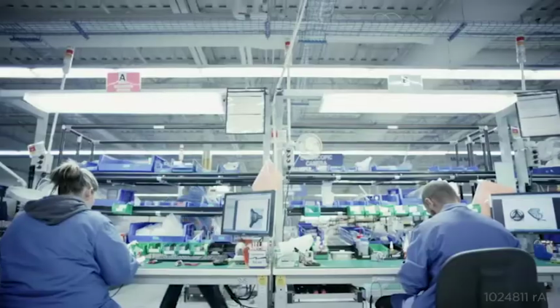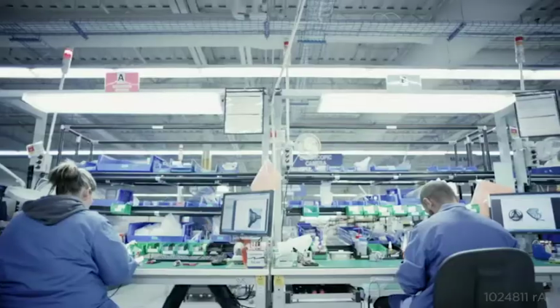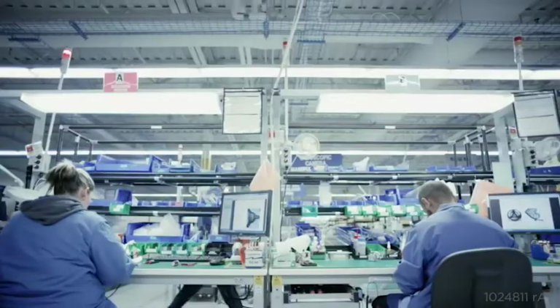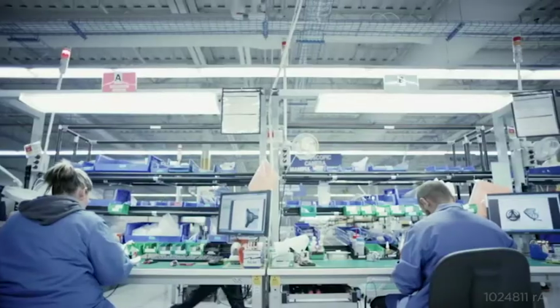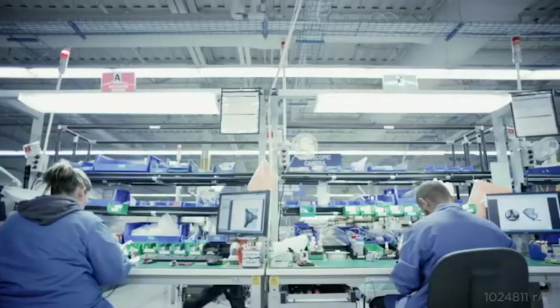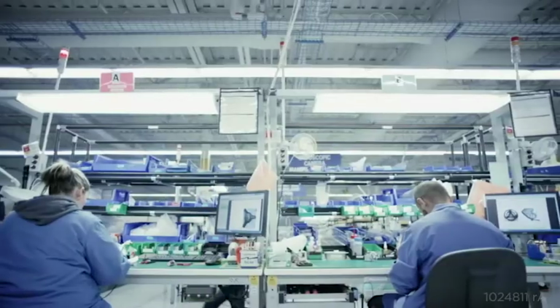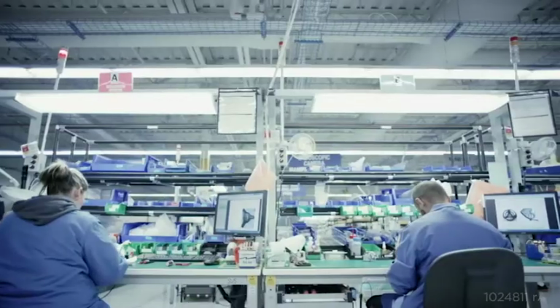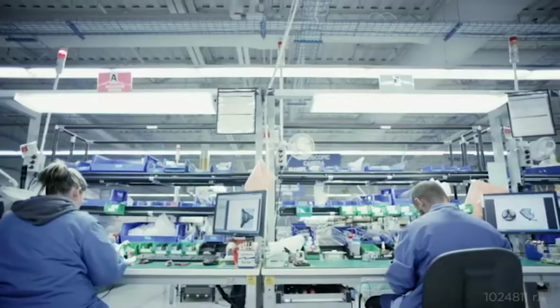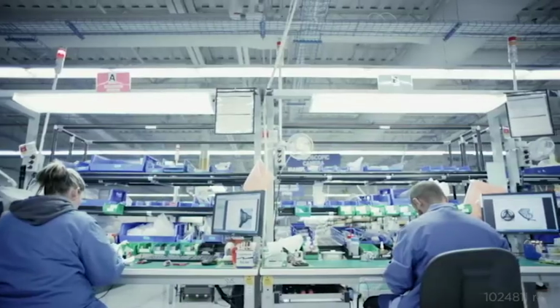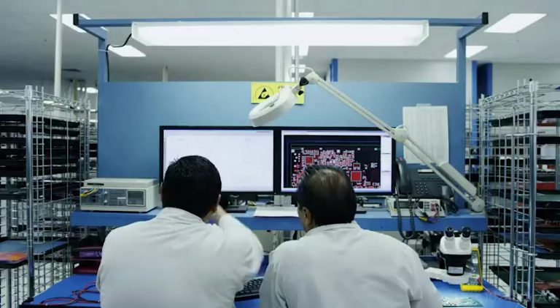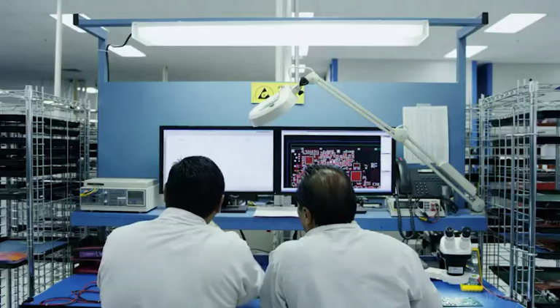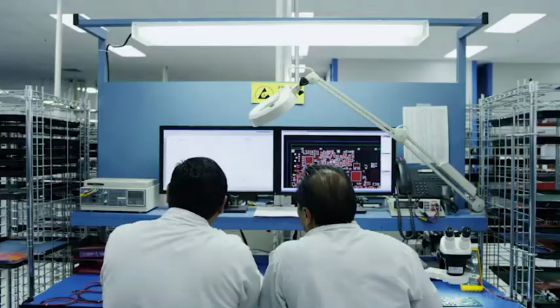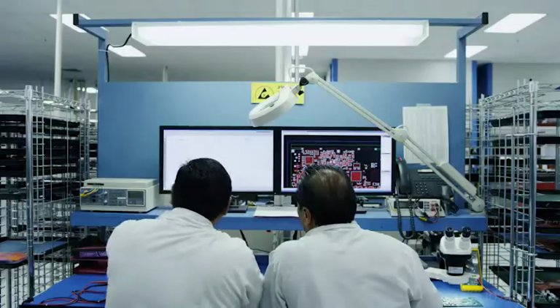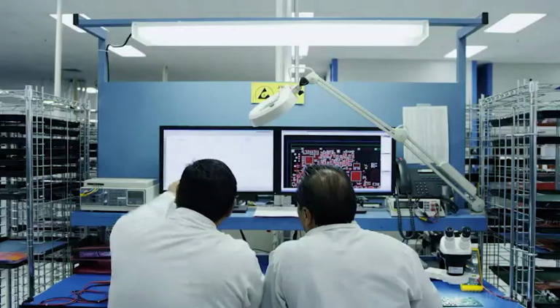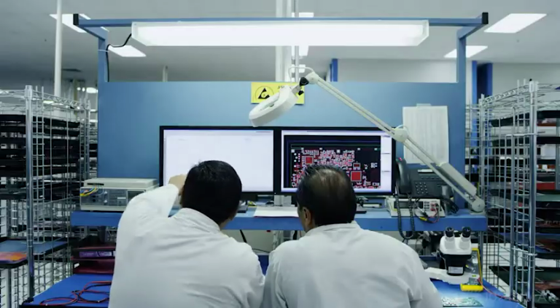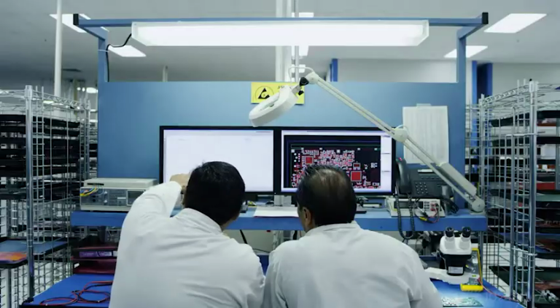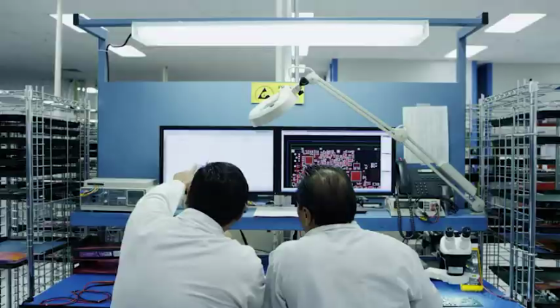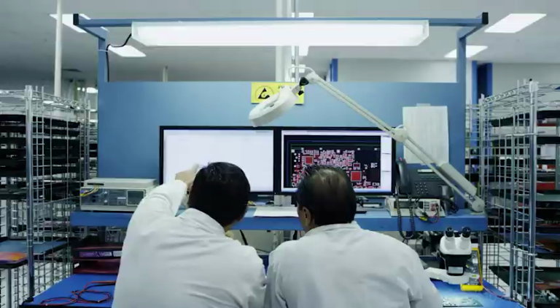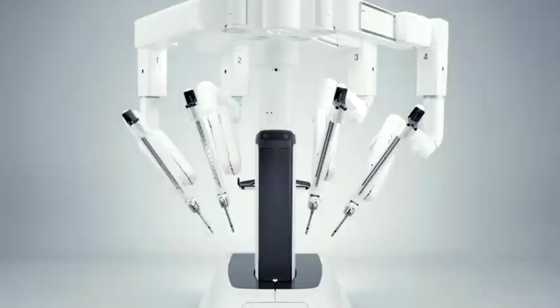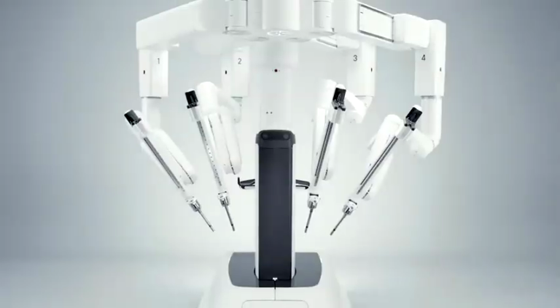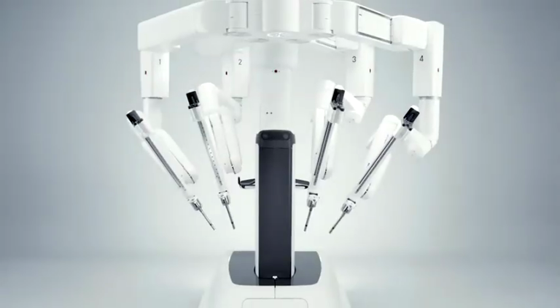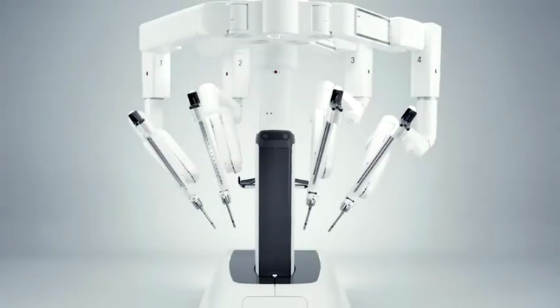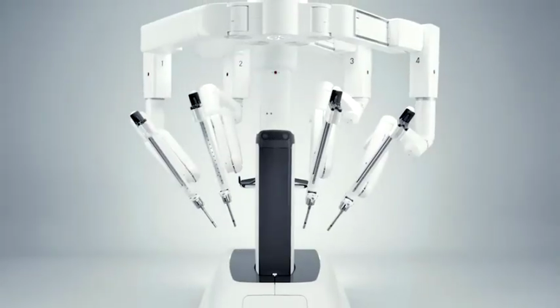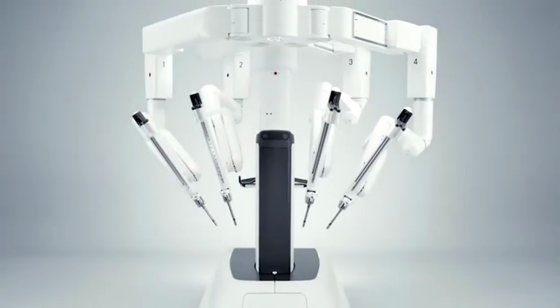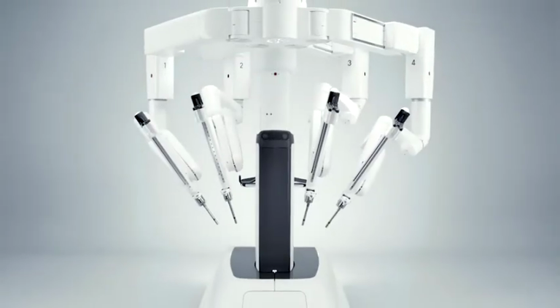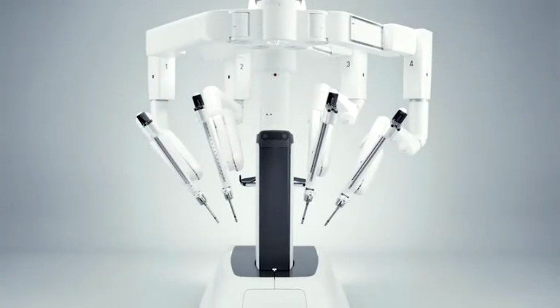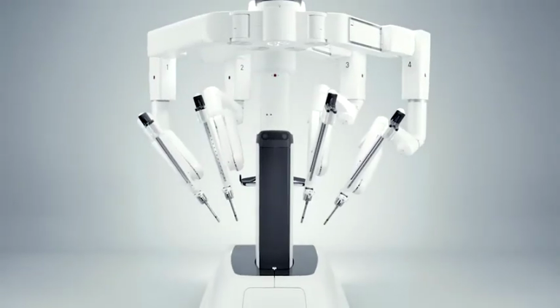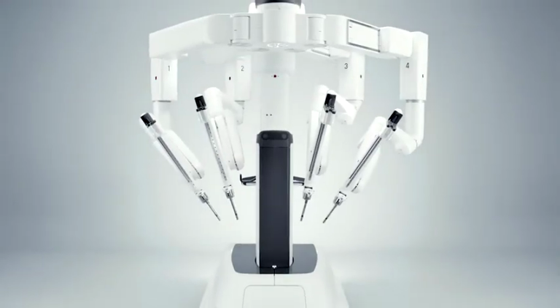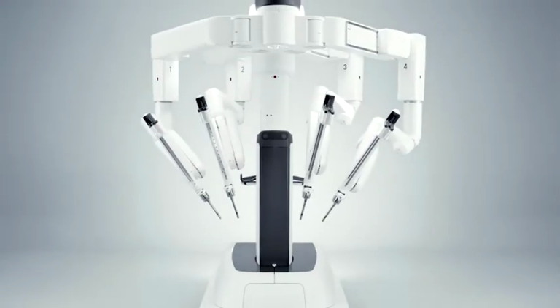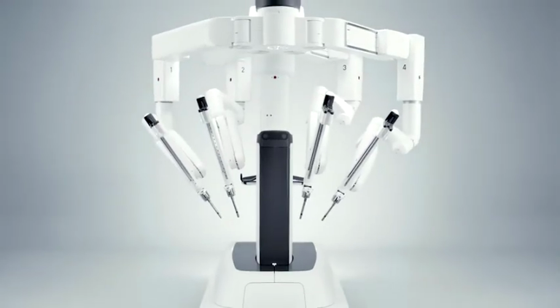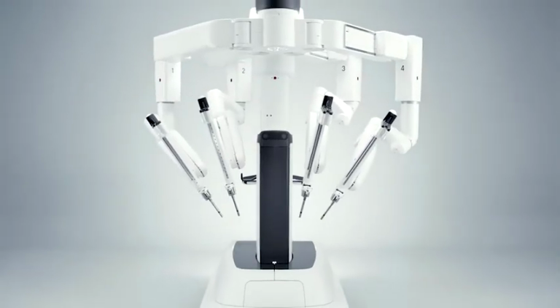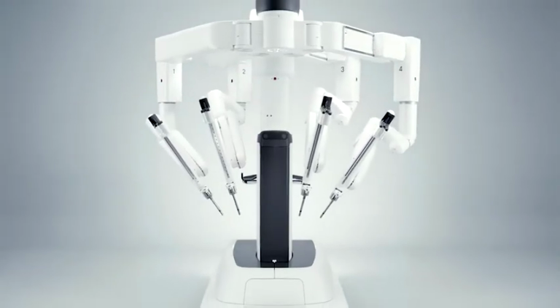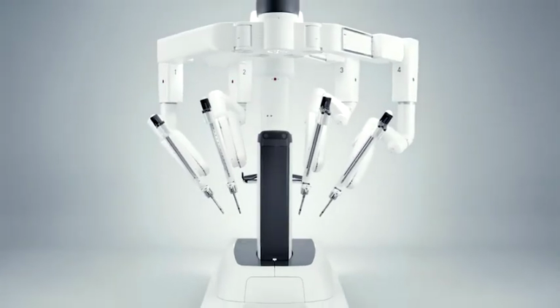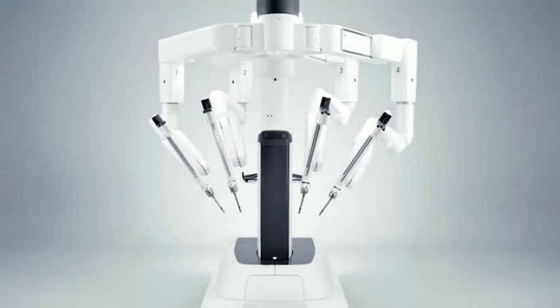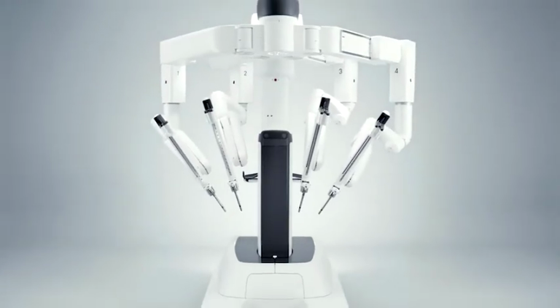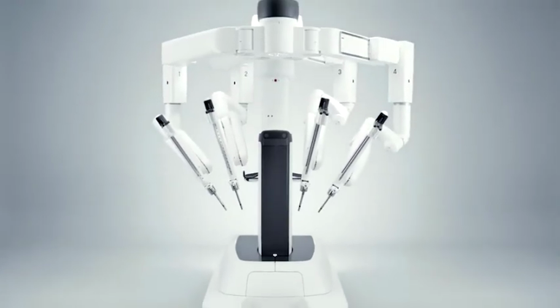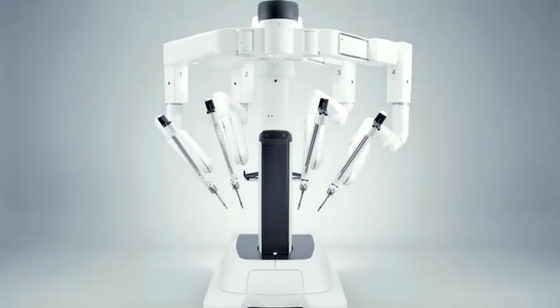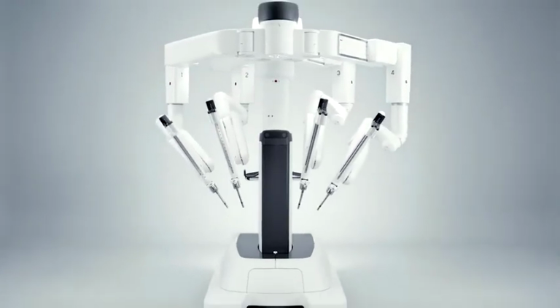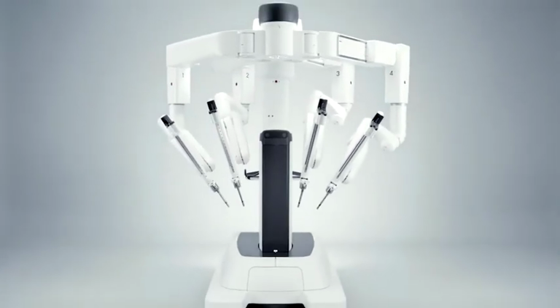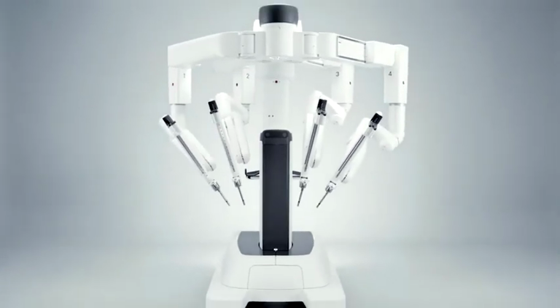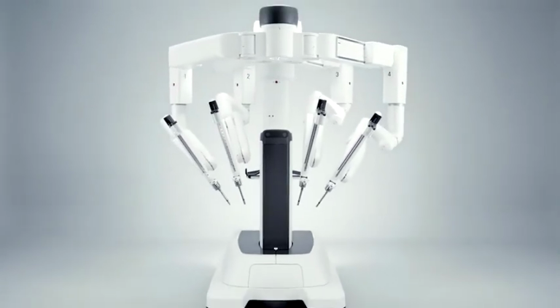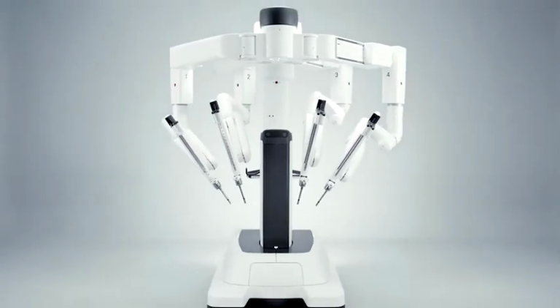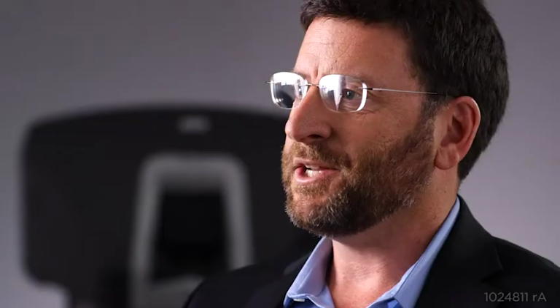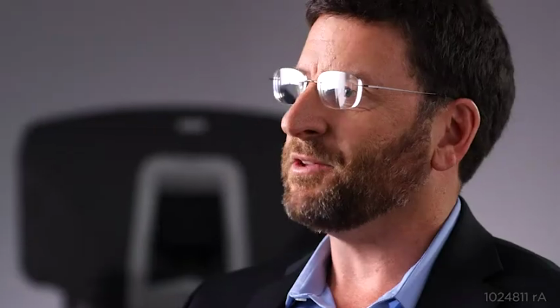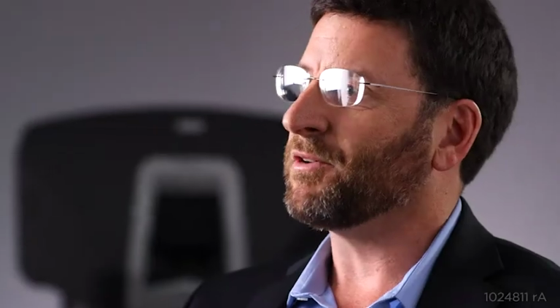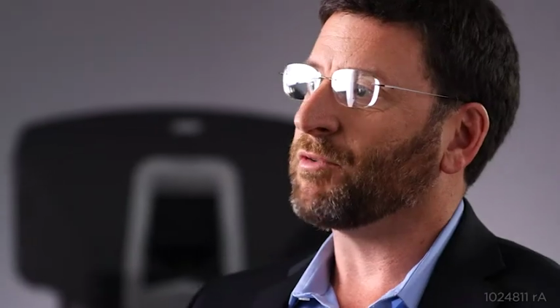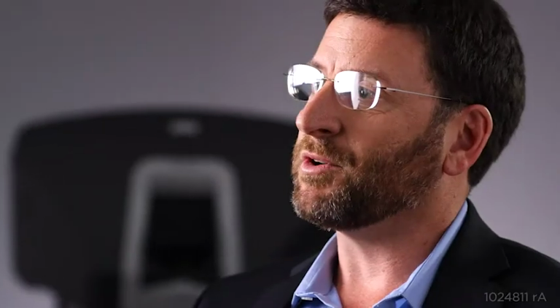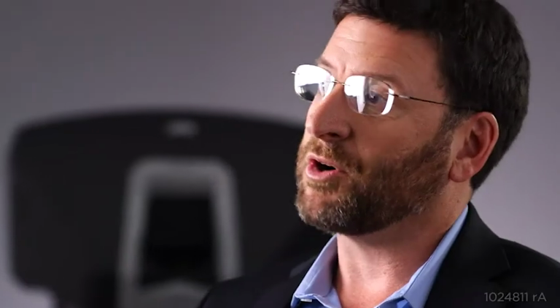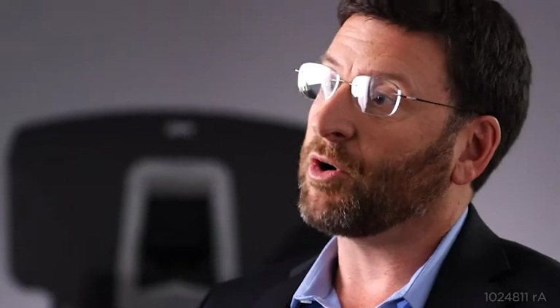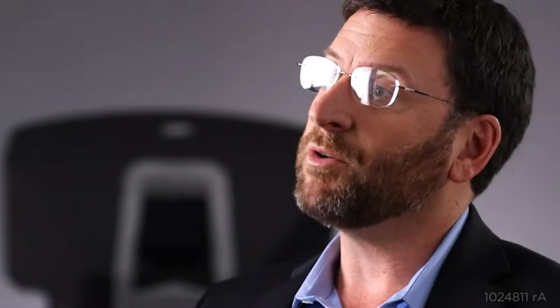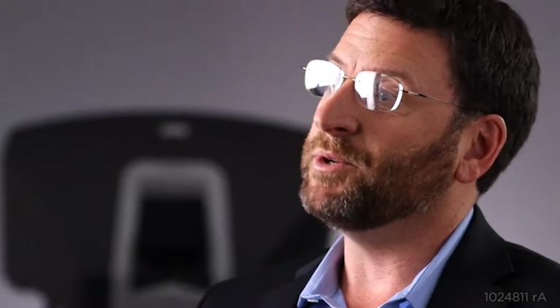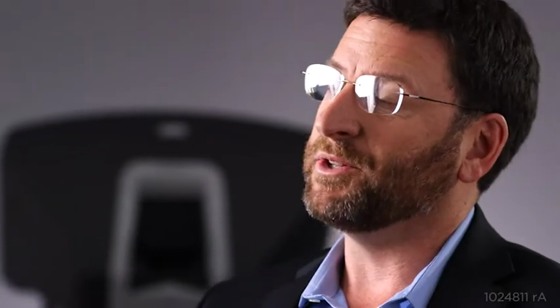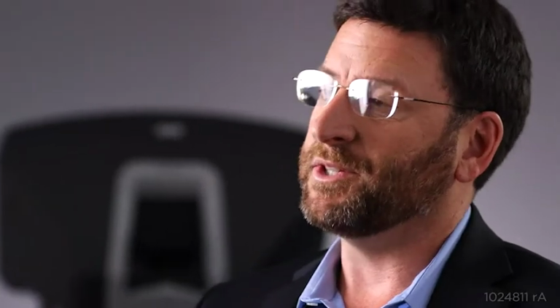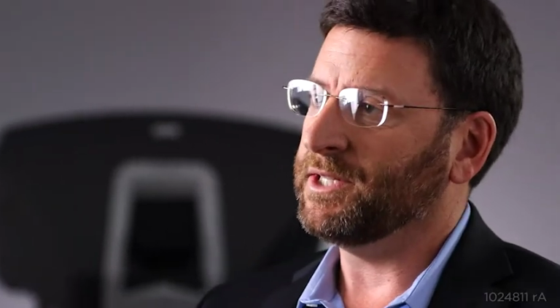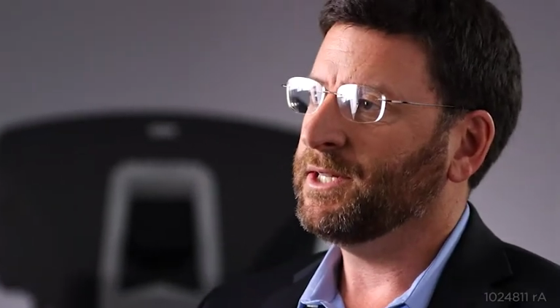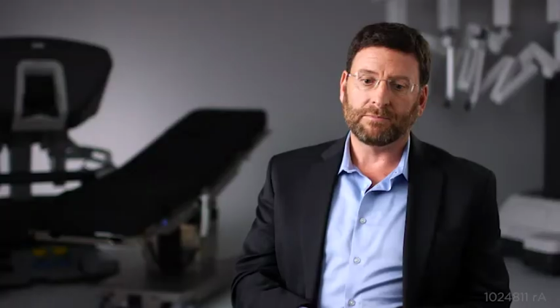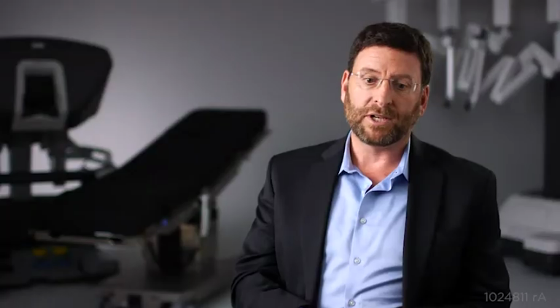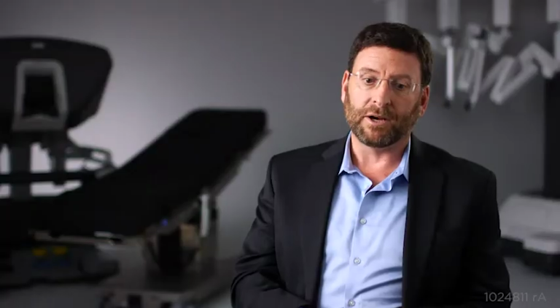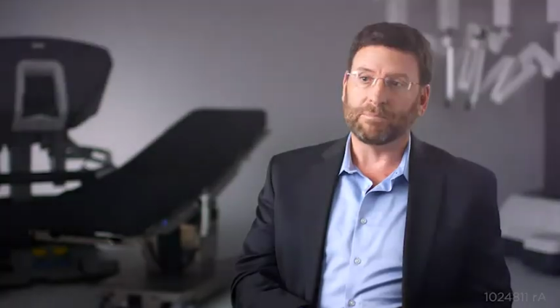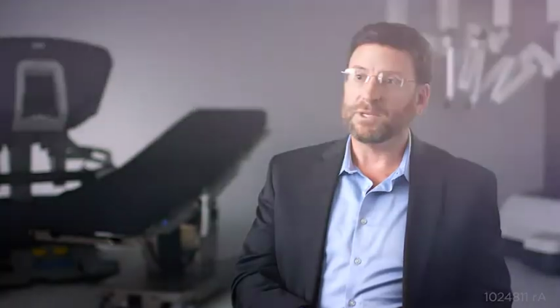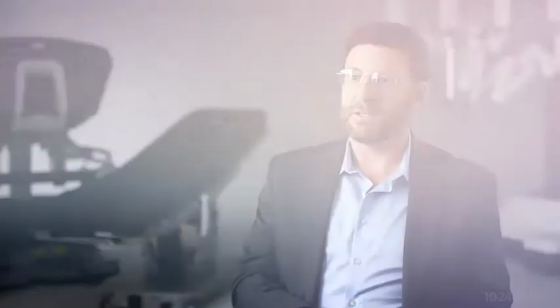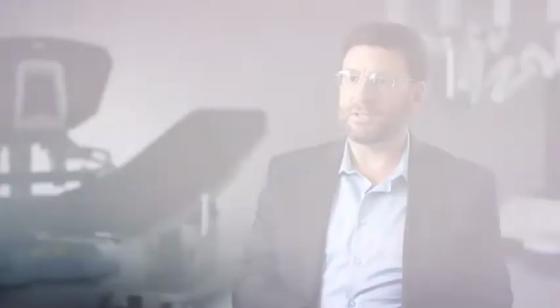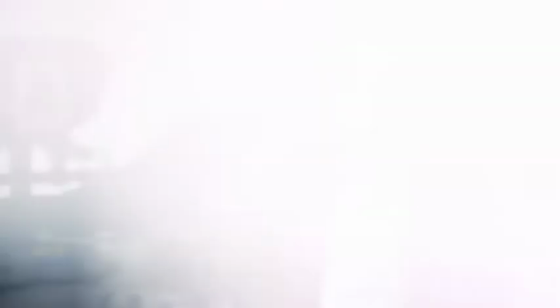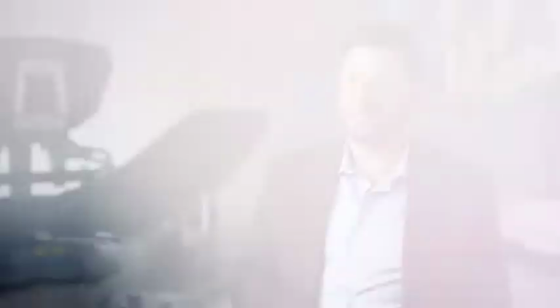We started down that pathway many years ago with our da Vinci system, and this extends their ability, and therefore our ability, to help meet their needs.